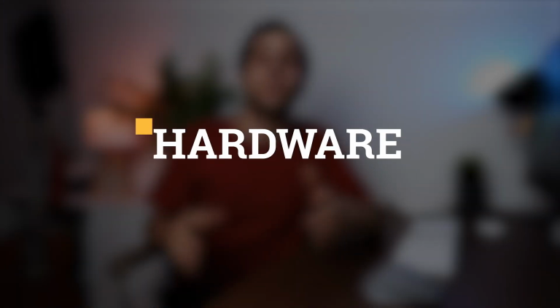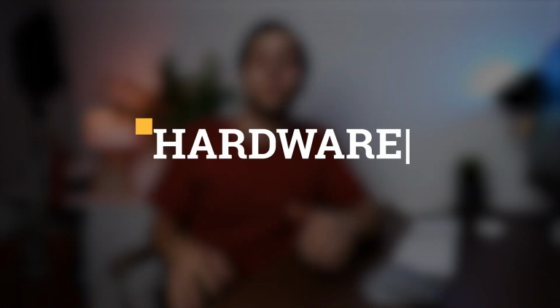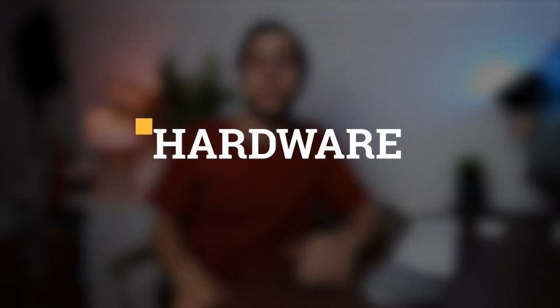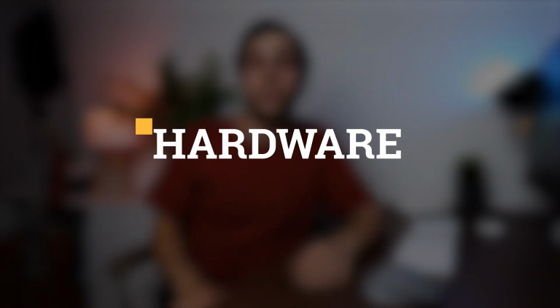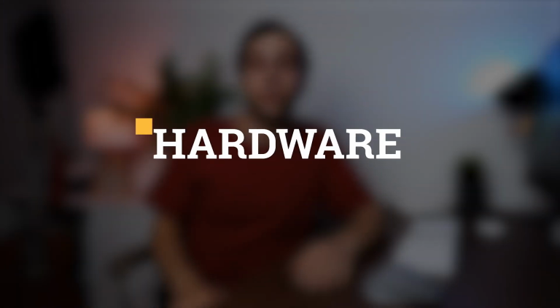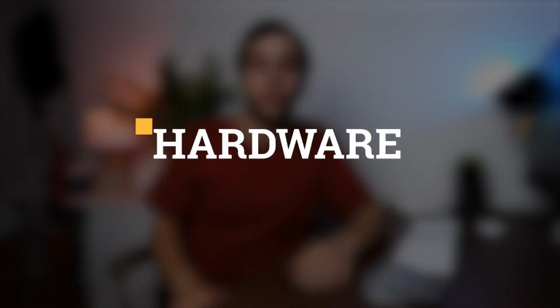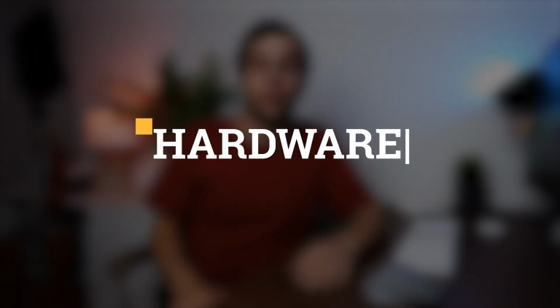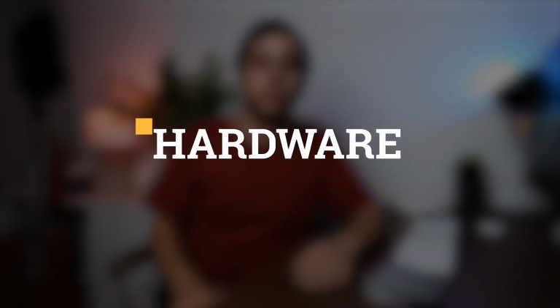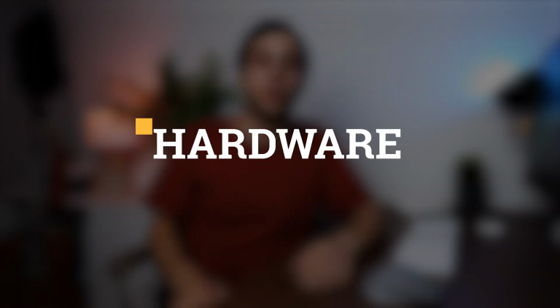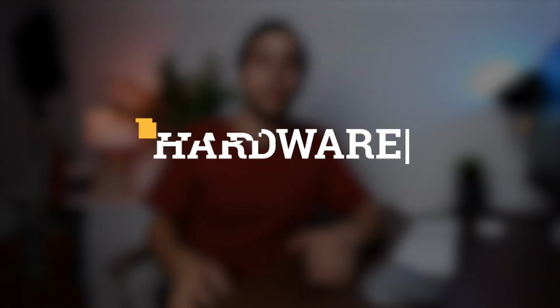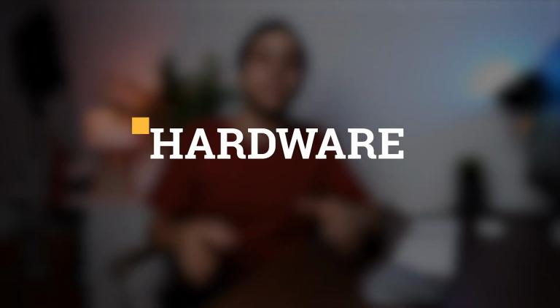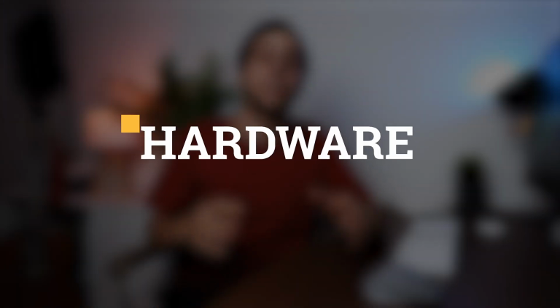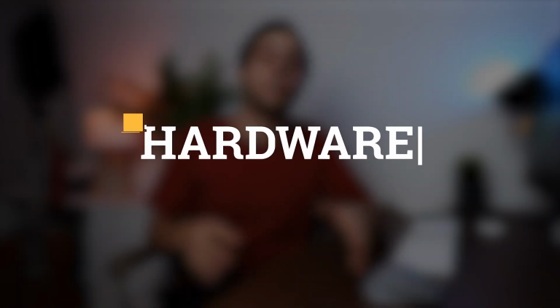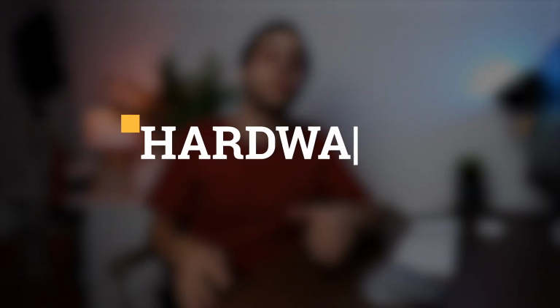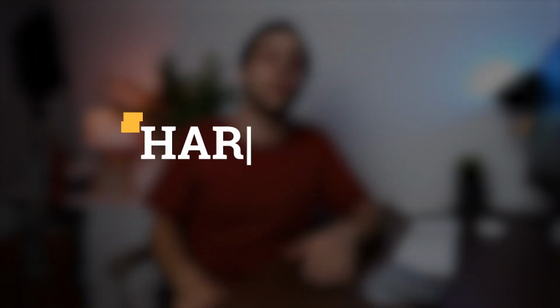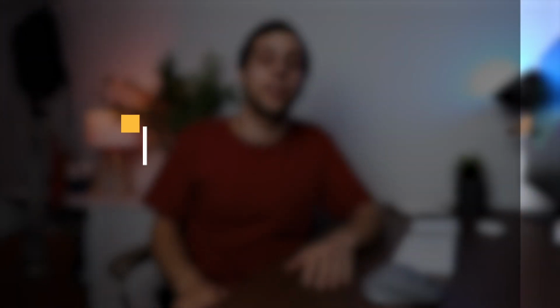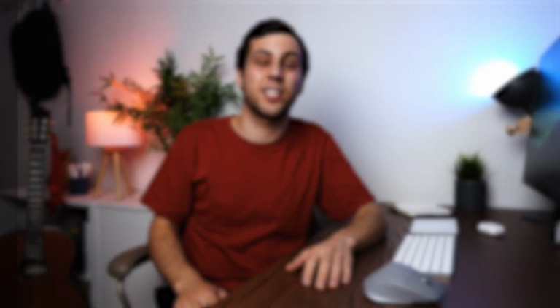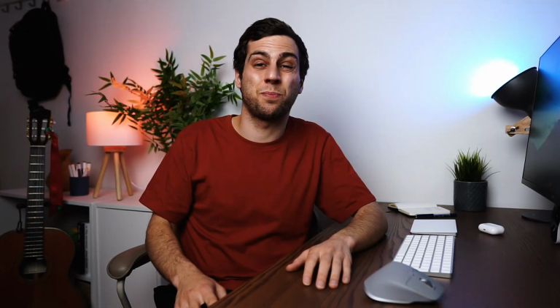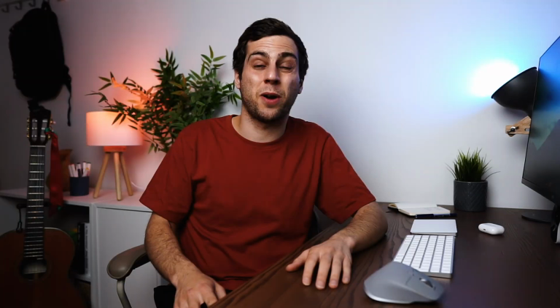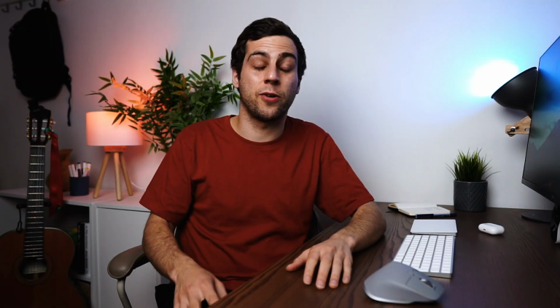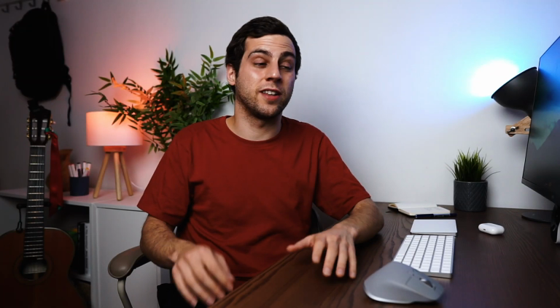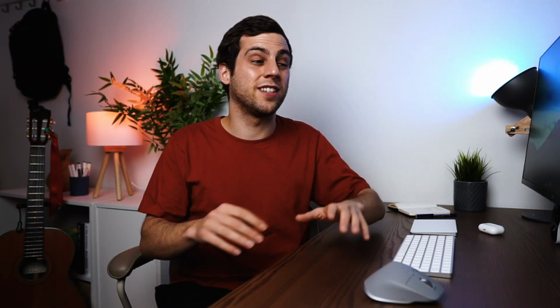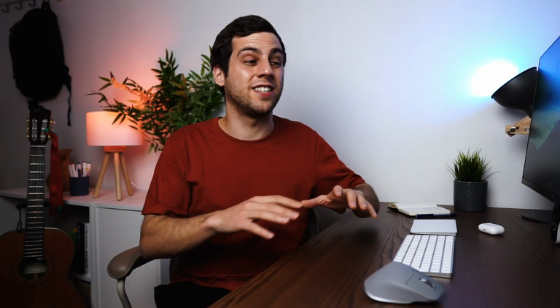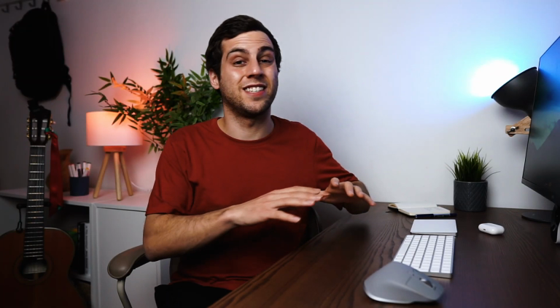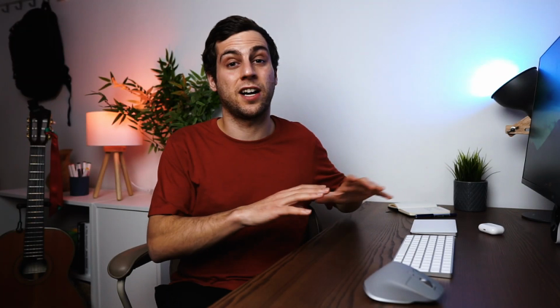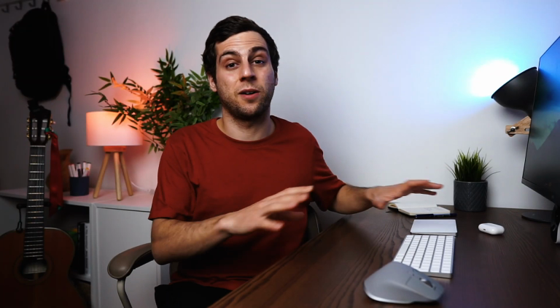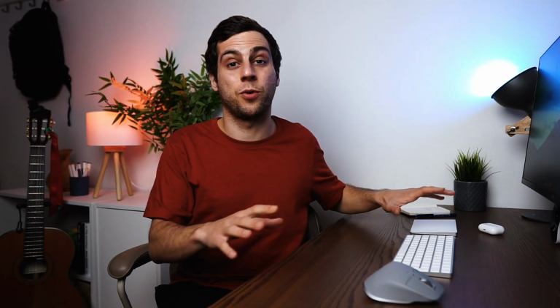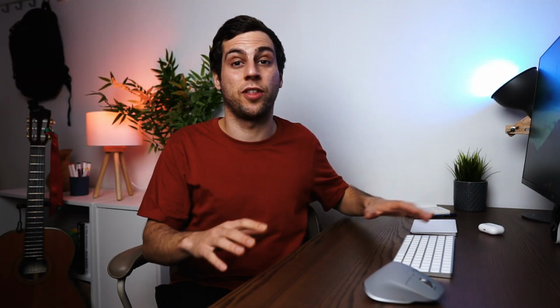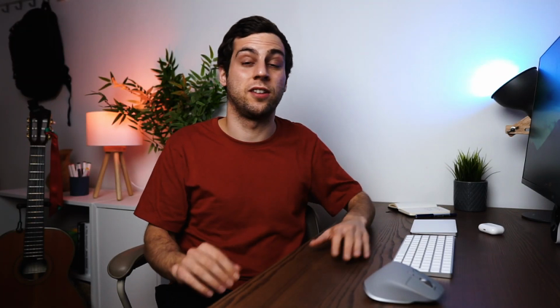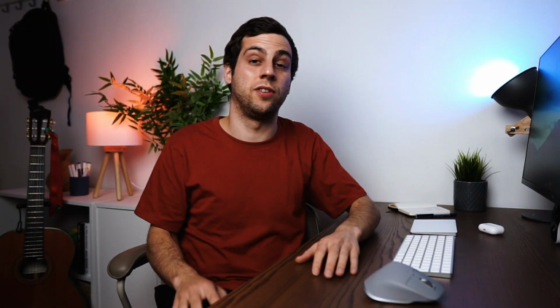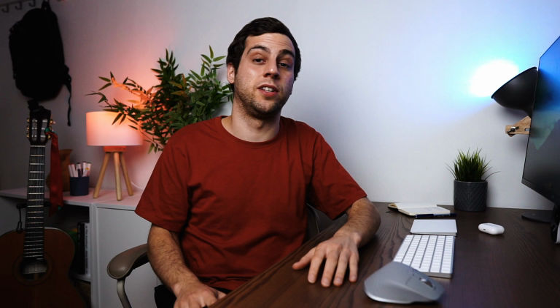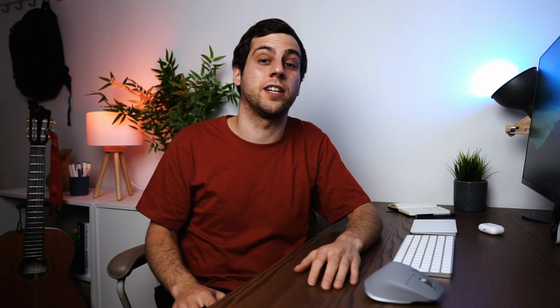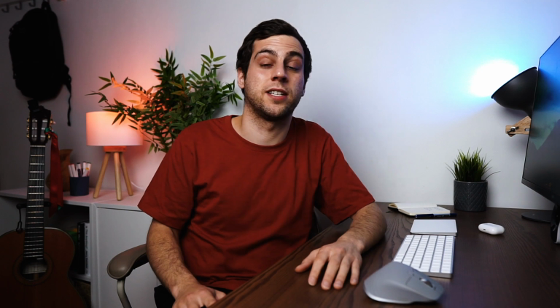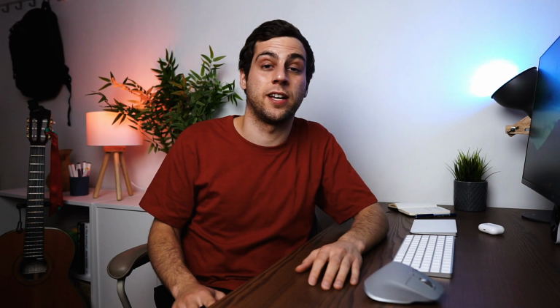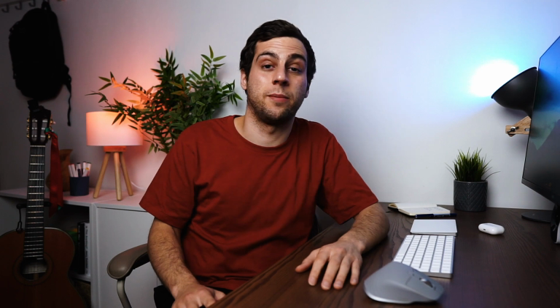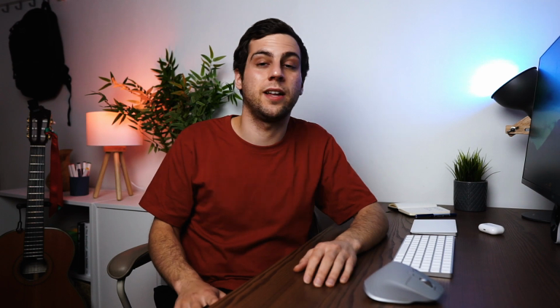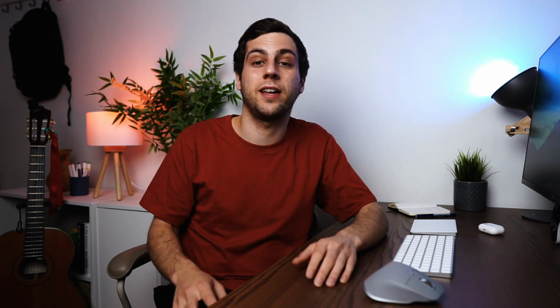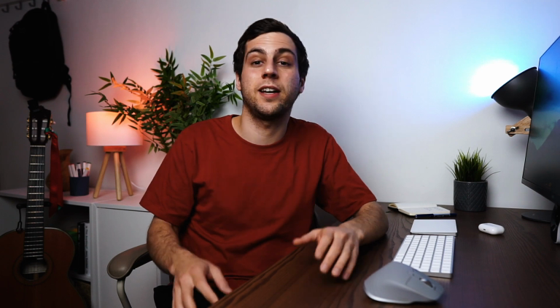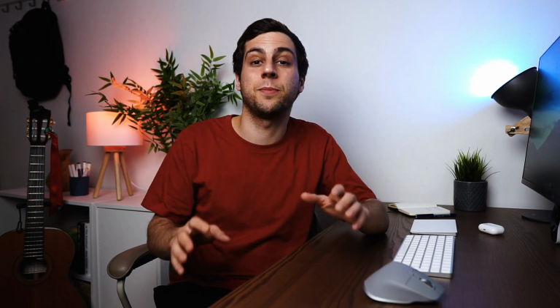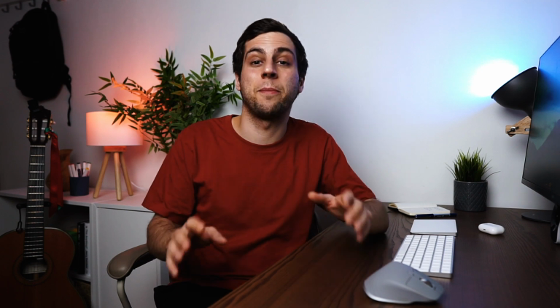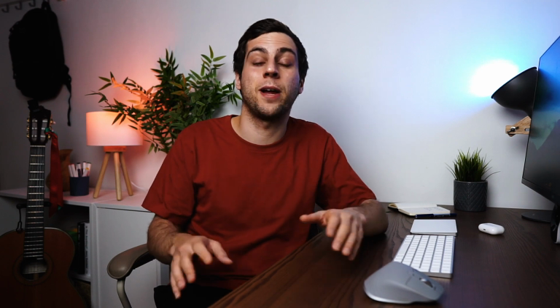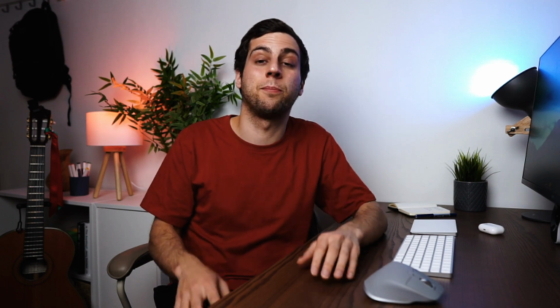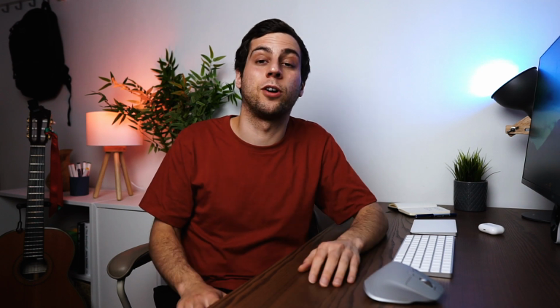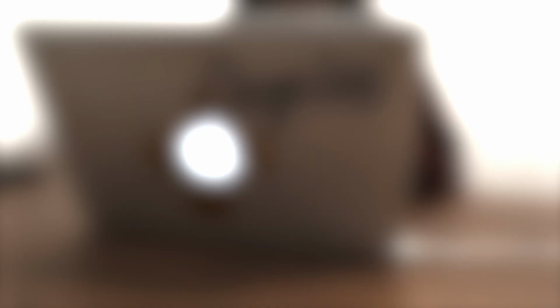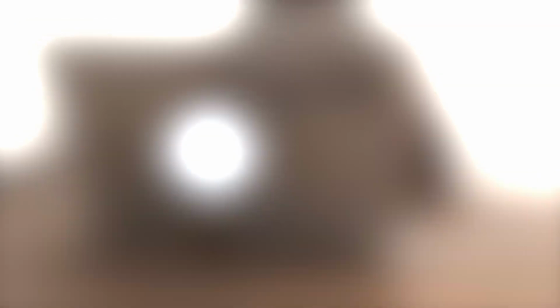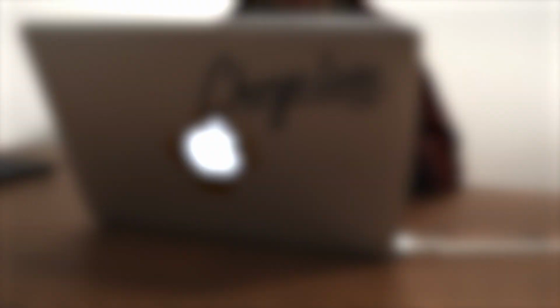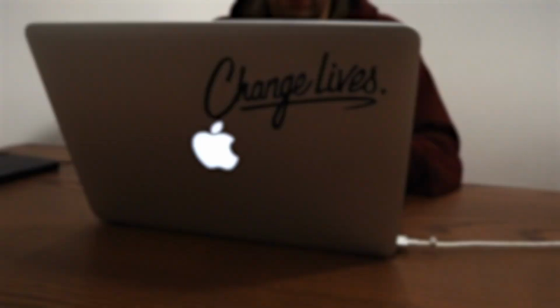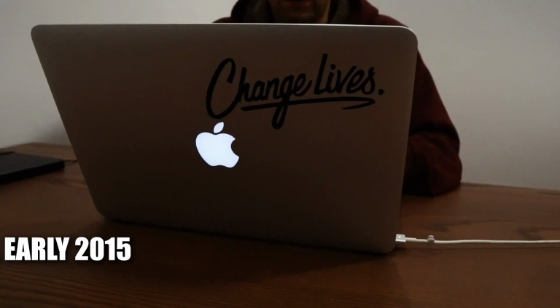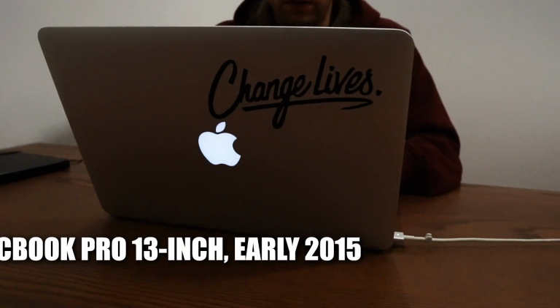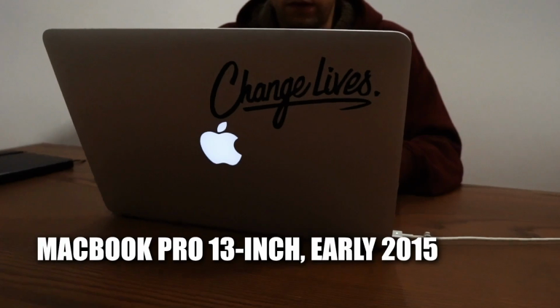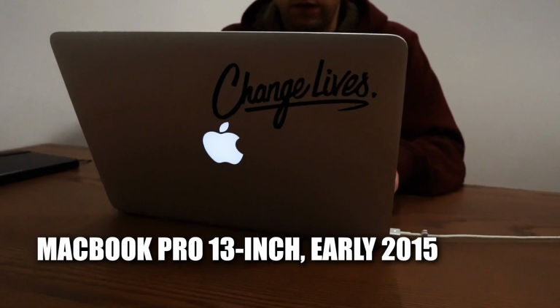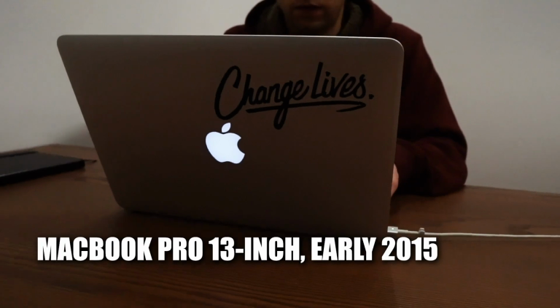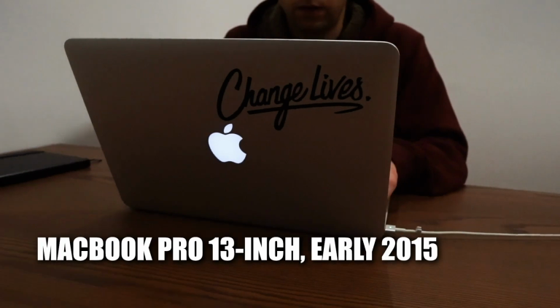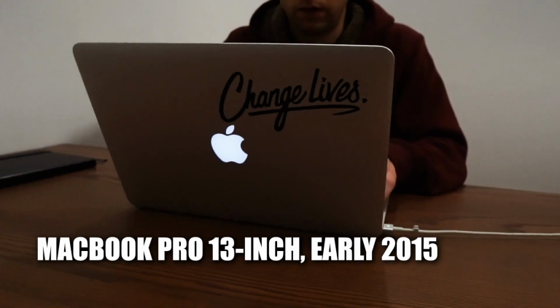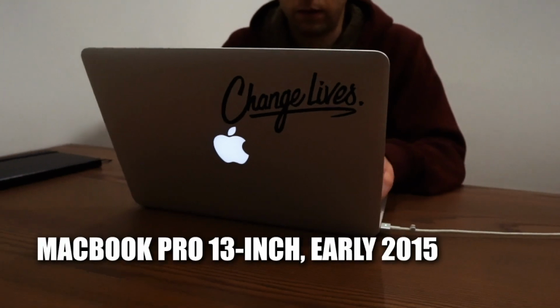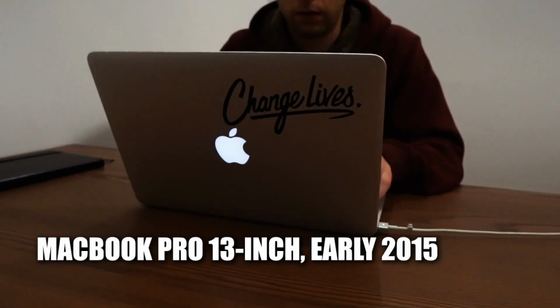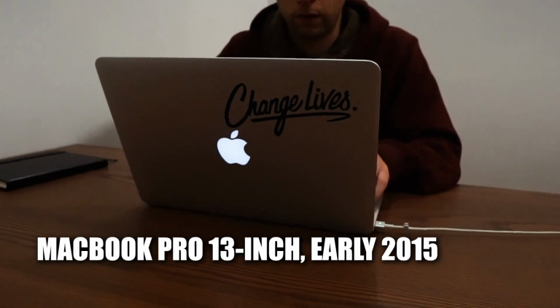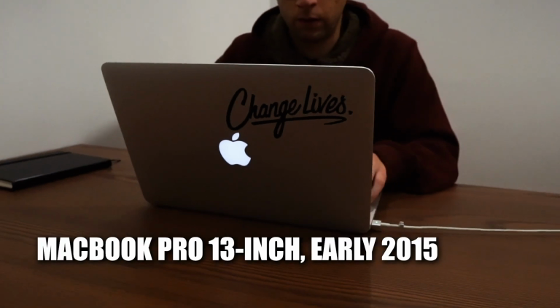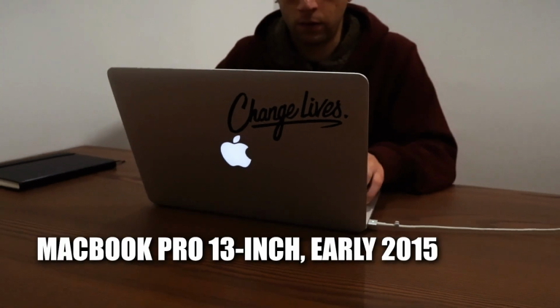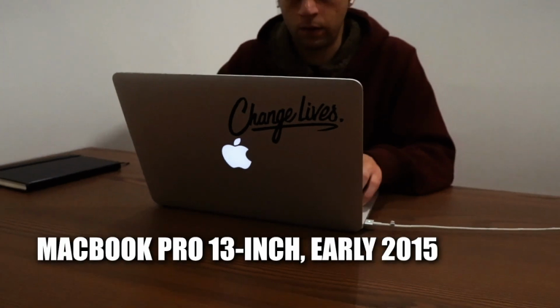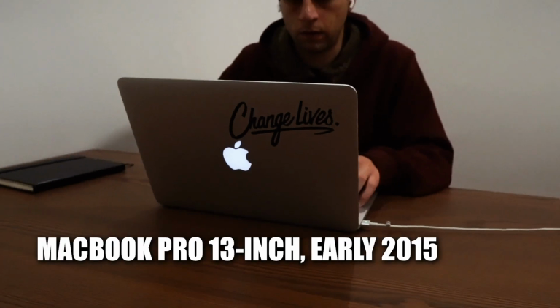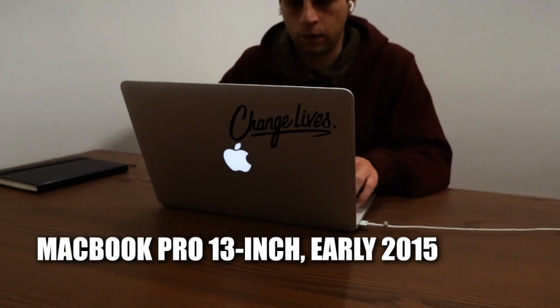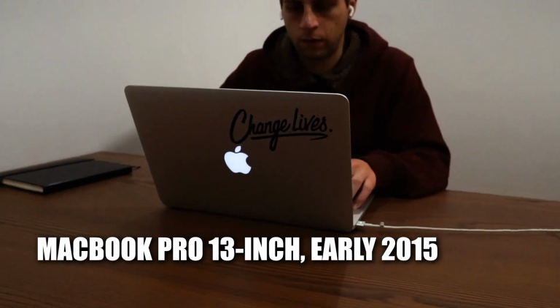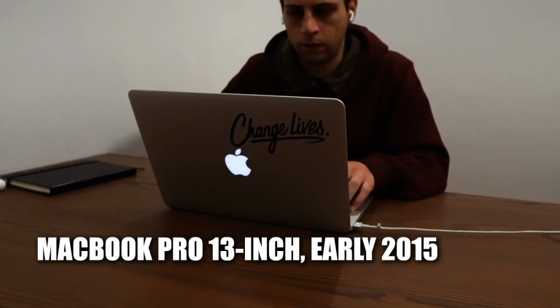The first thing to talk about is the computer that's powering this entire productivity desk setup, and that is my MacBook Pro 13-inch from early 2015.